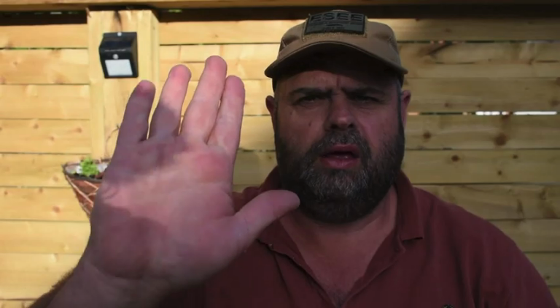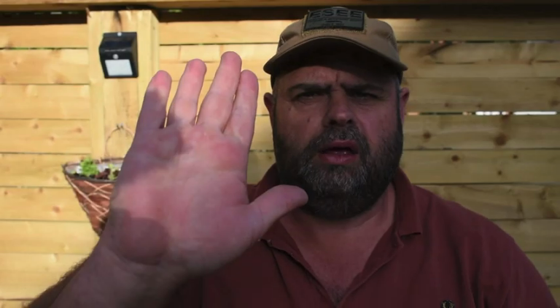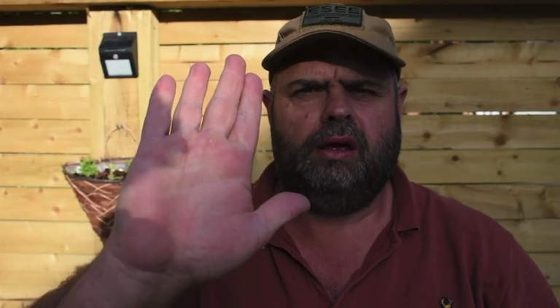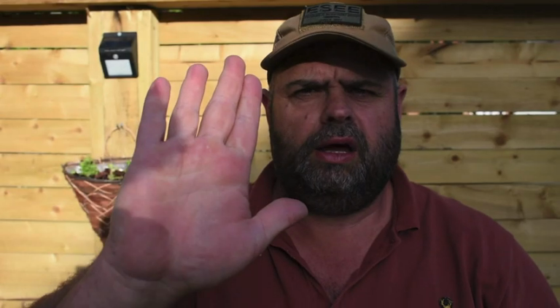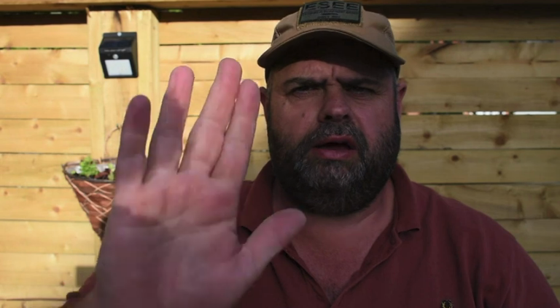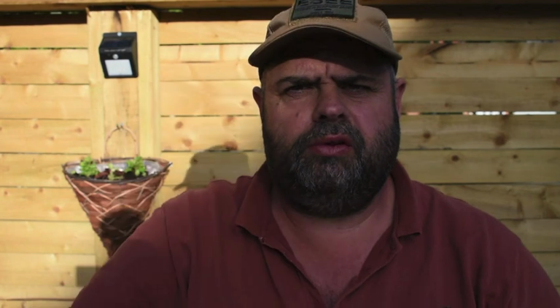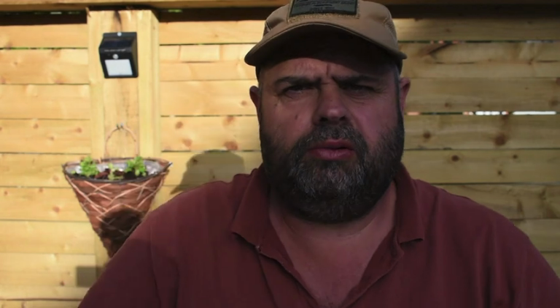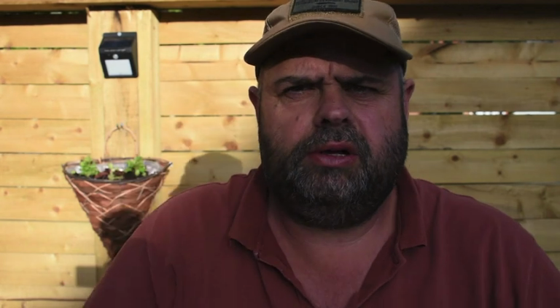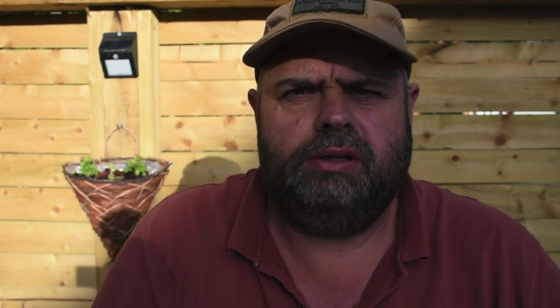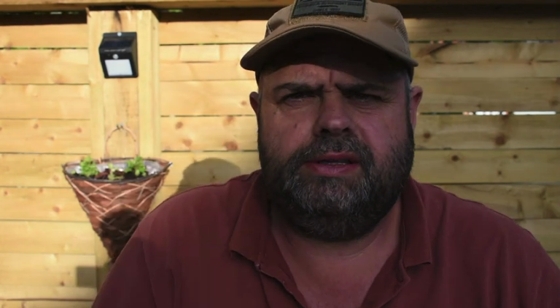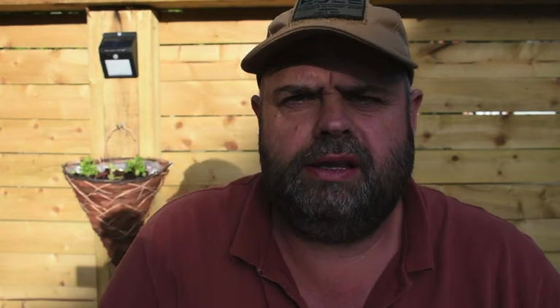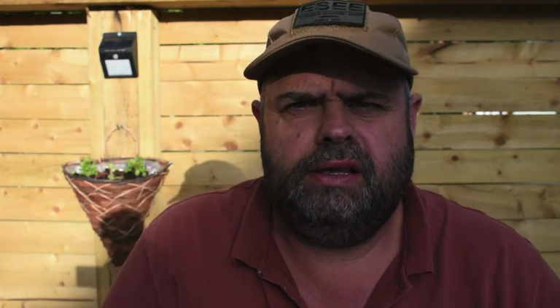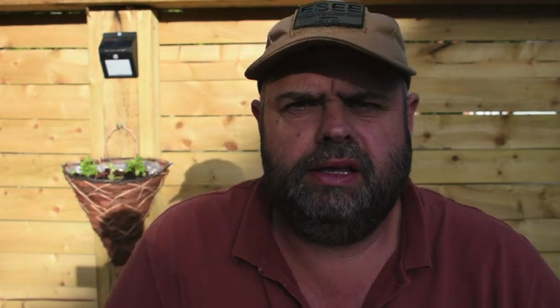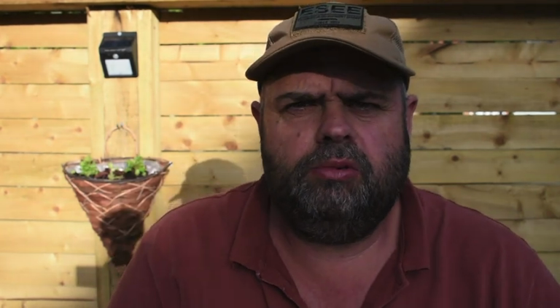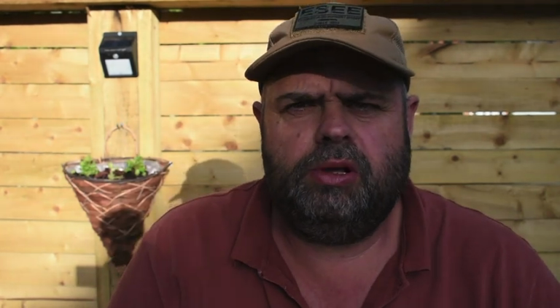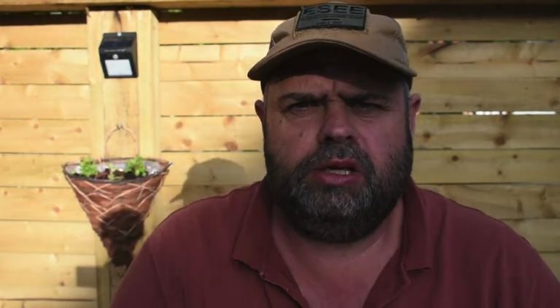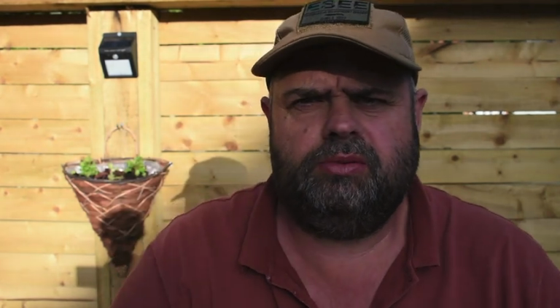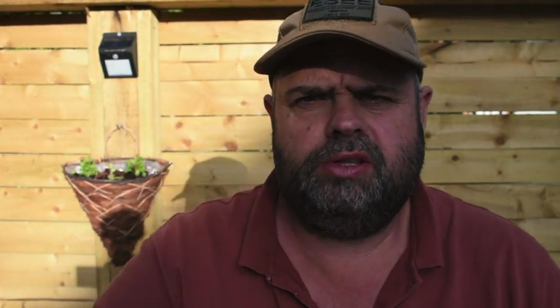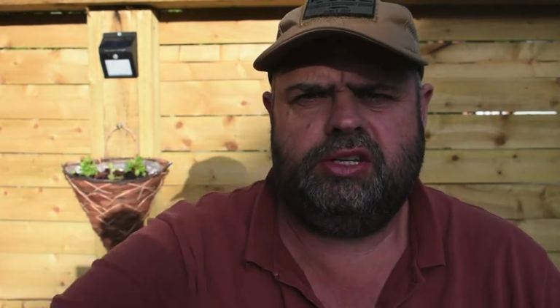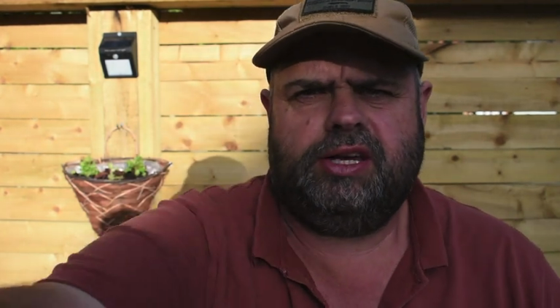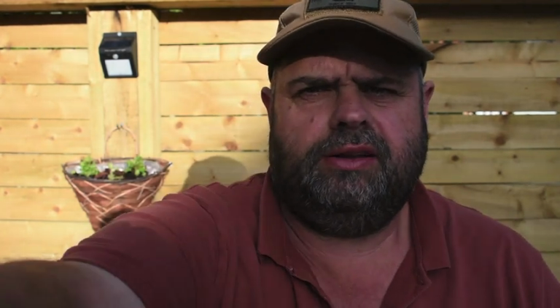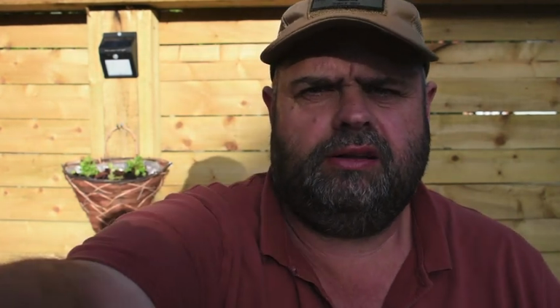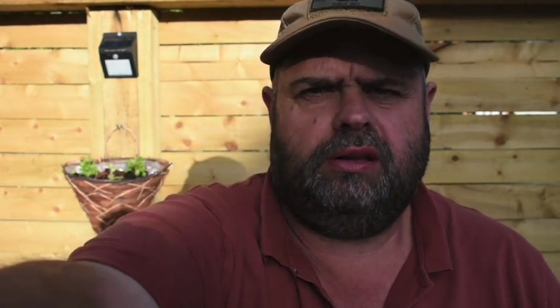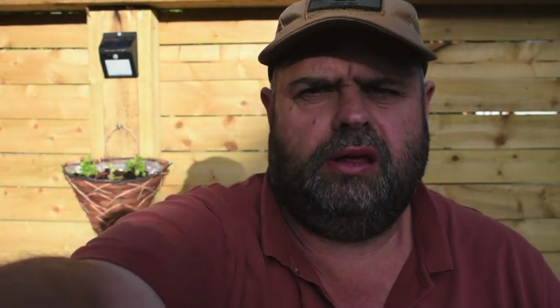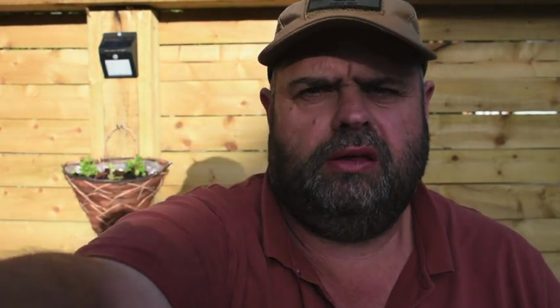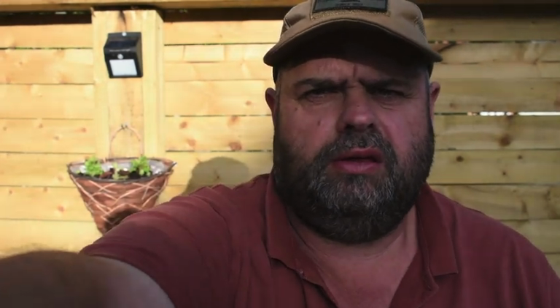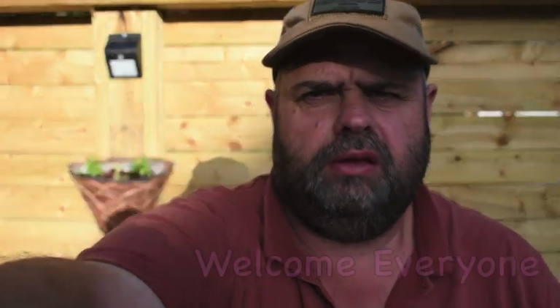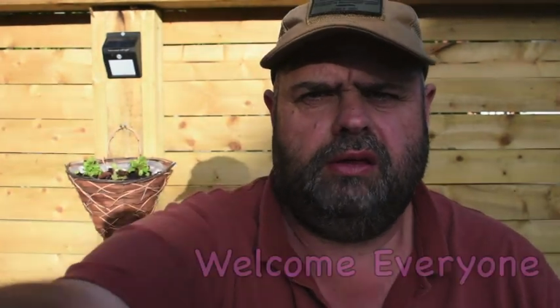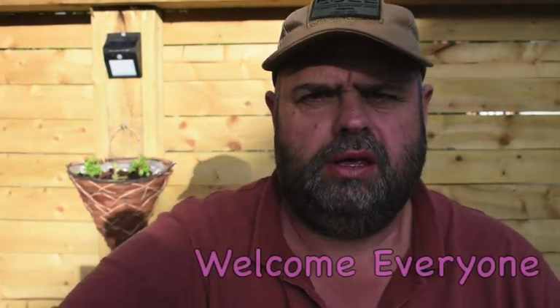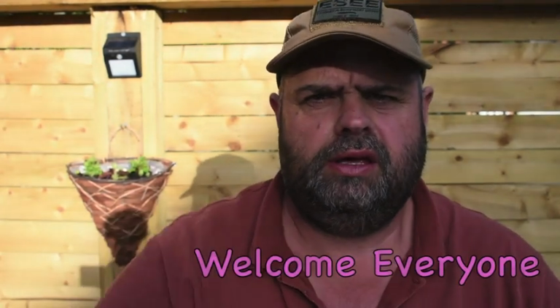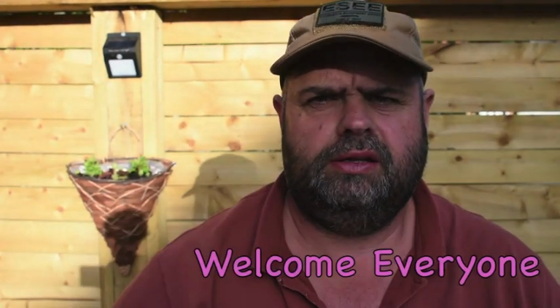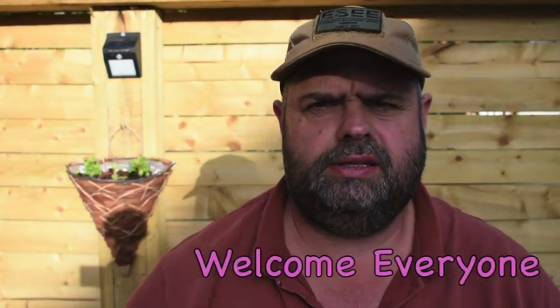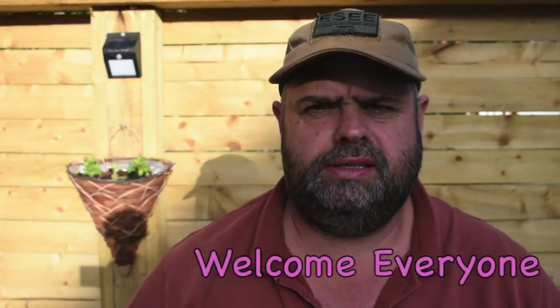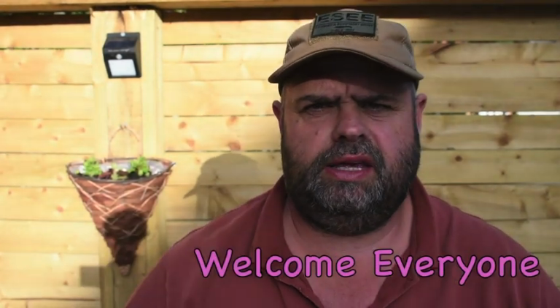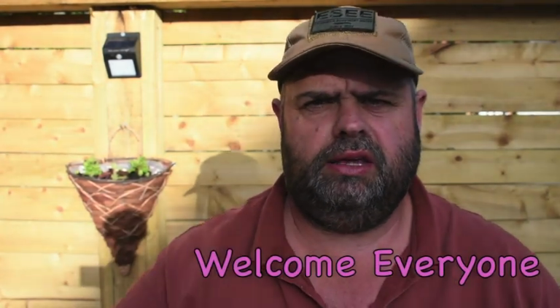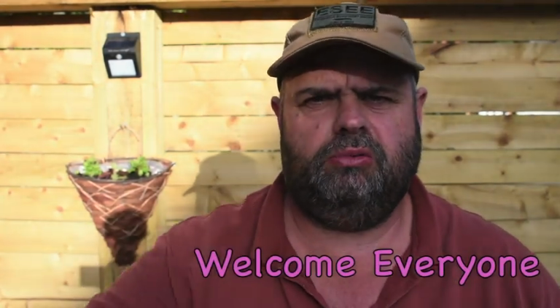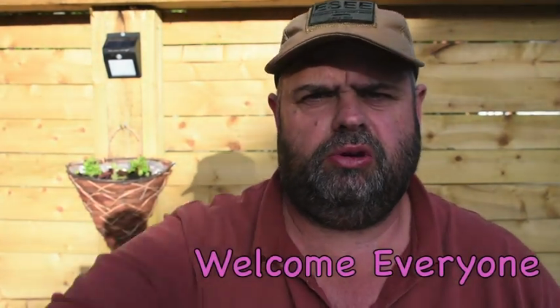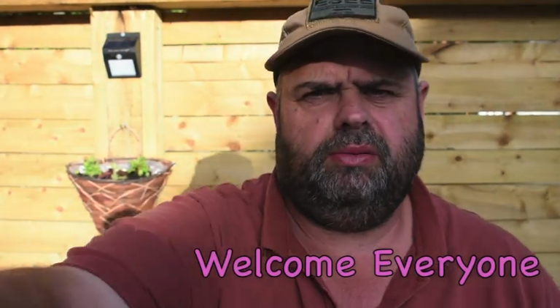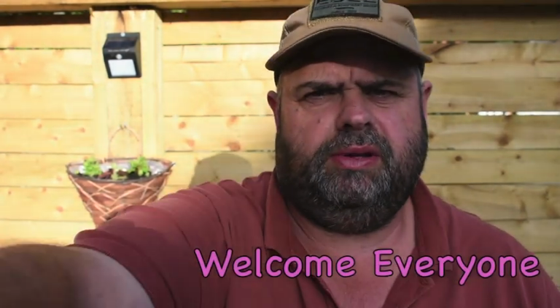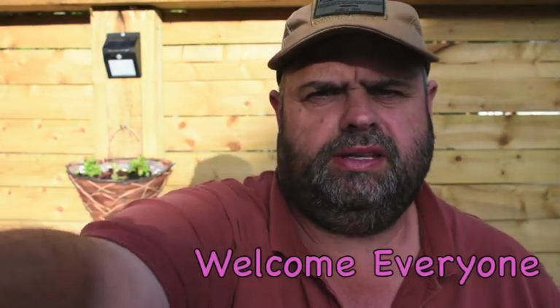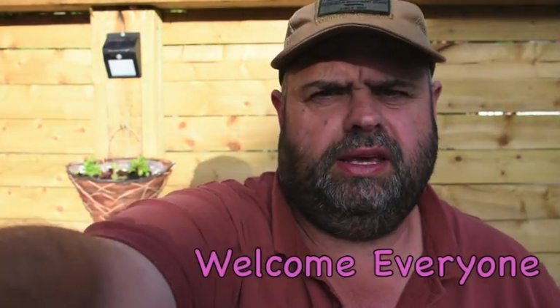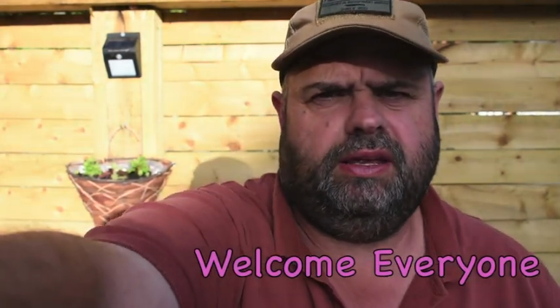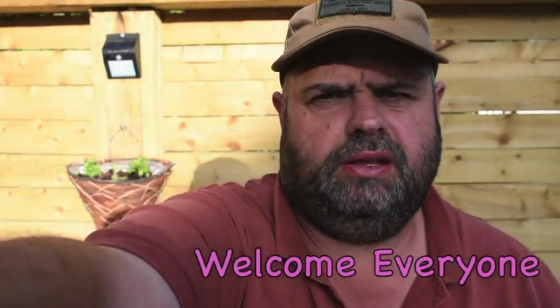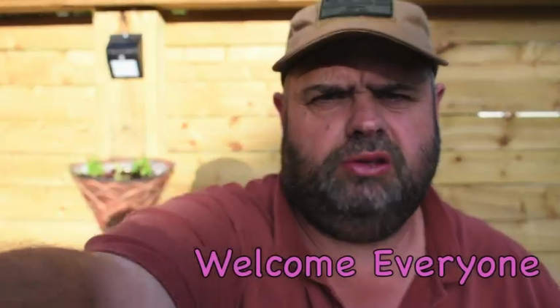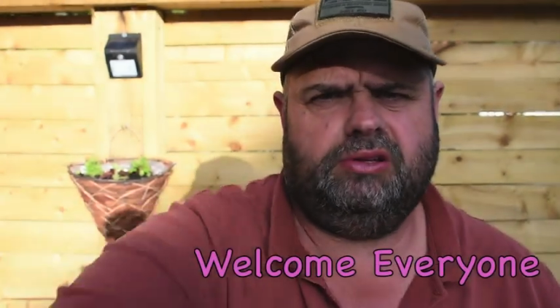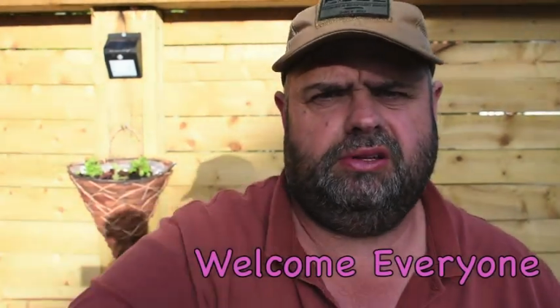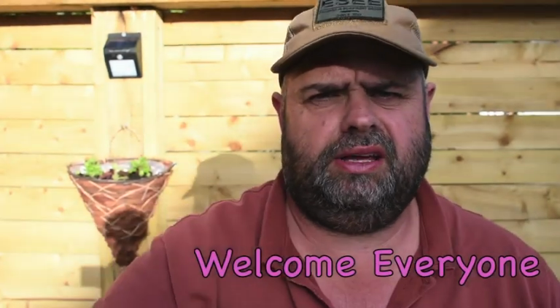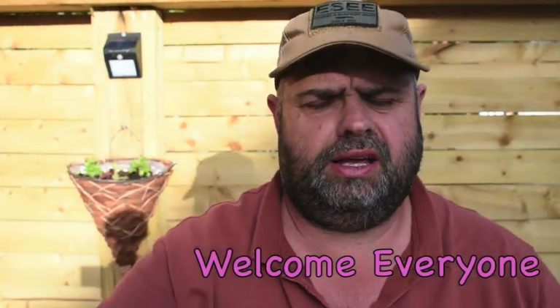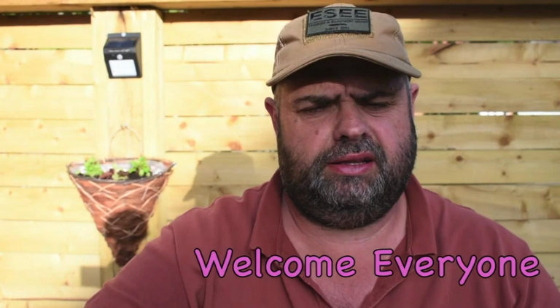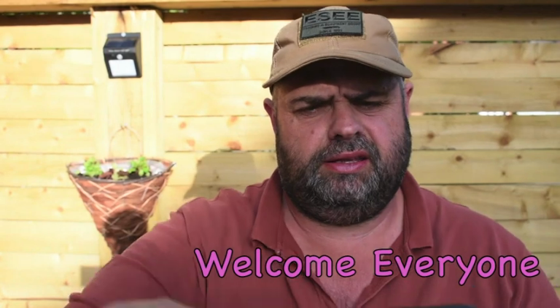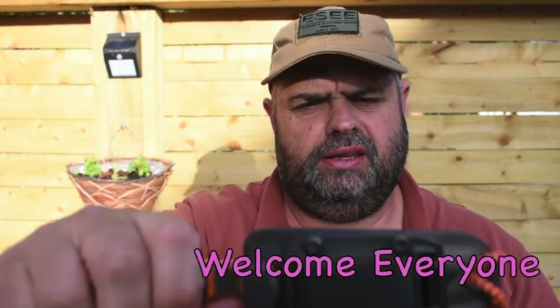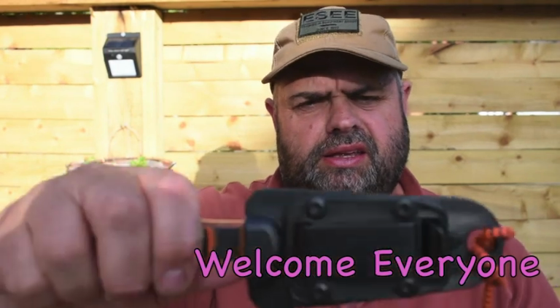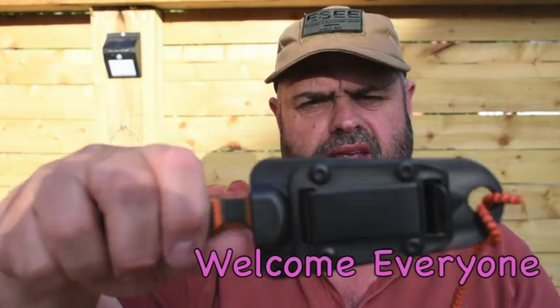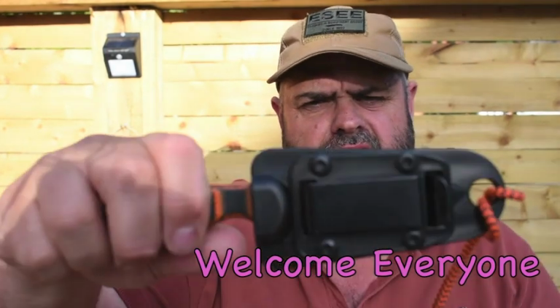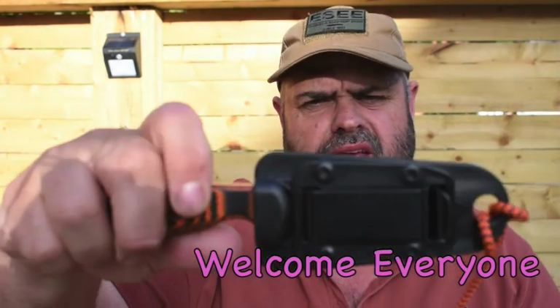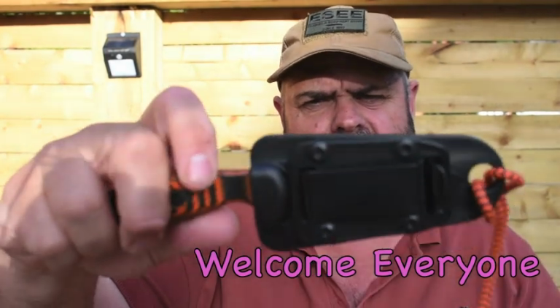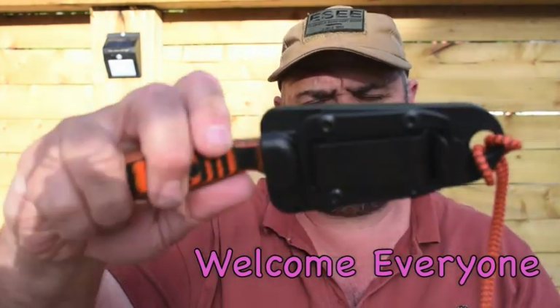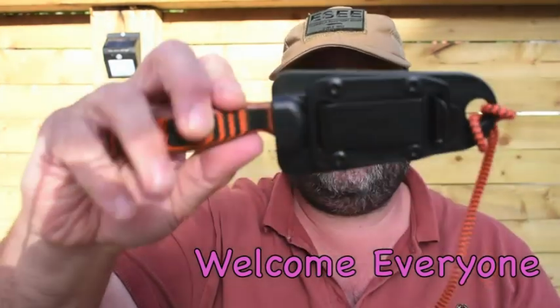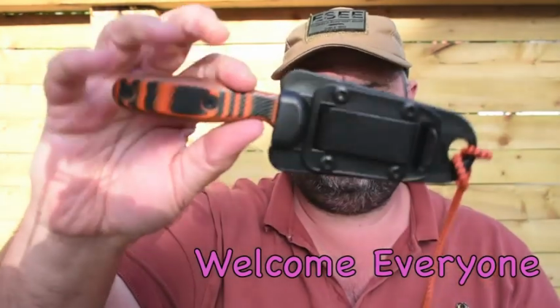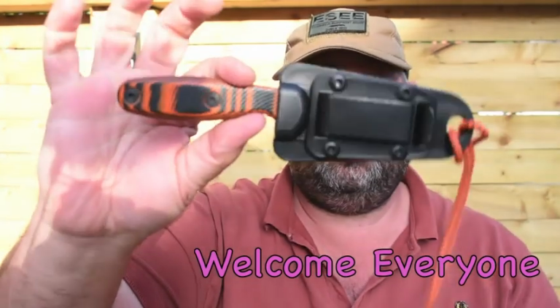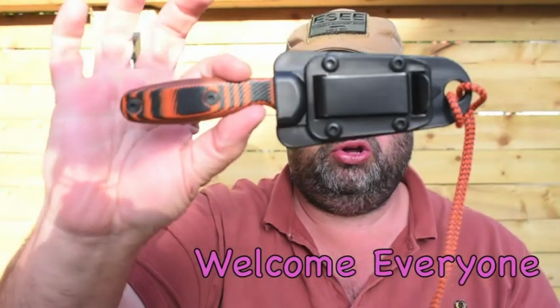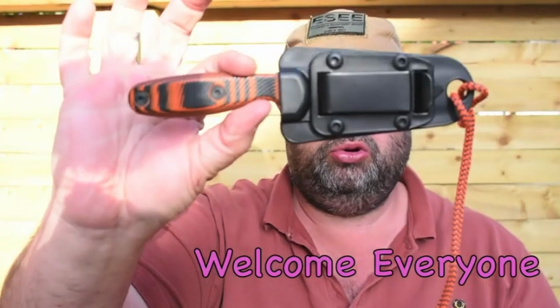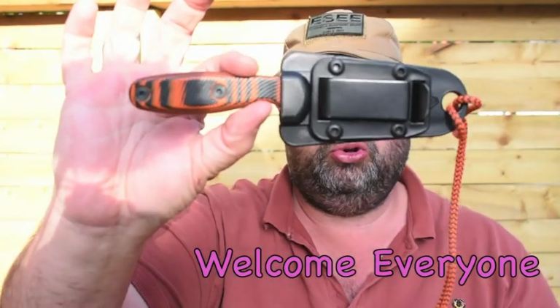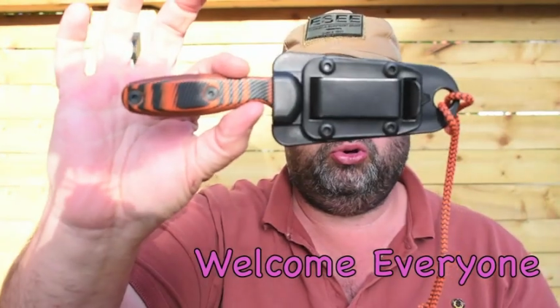Hi everyone, Del here. Welcome to the channel. Today we're going to be taking a look at the Exan Kudo.